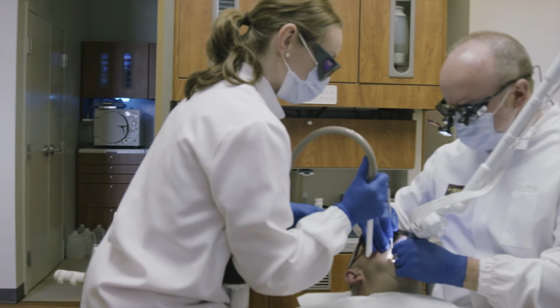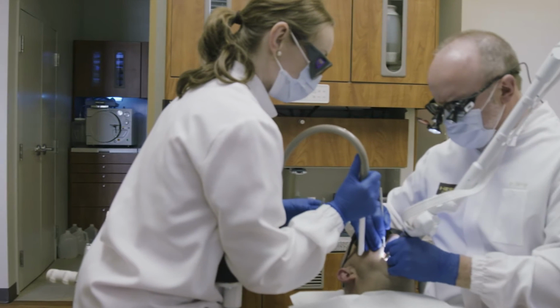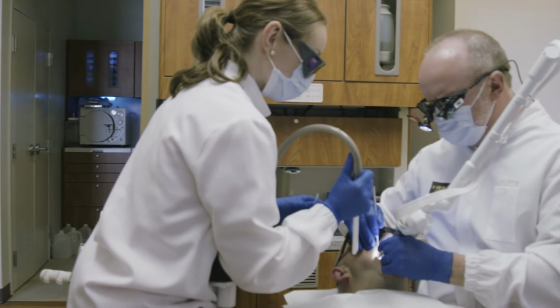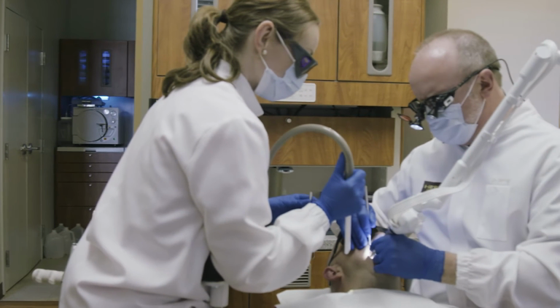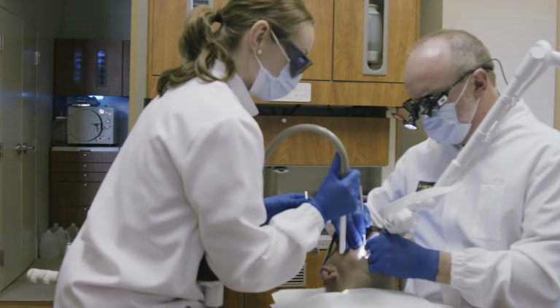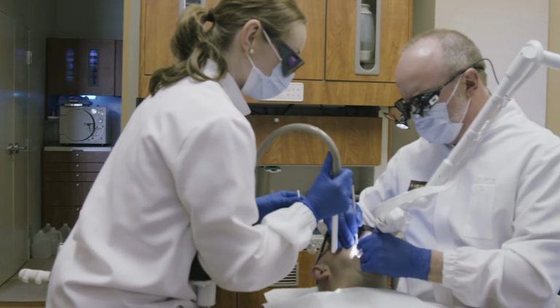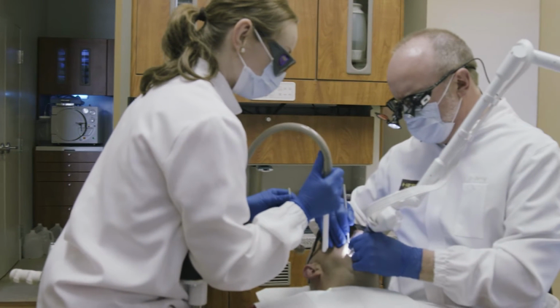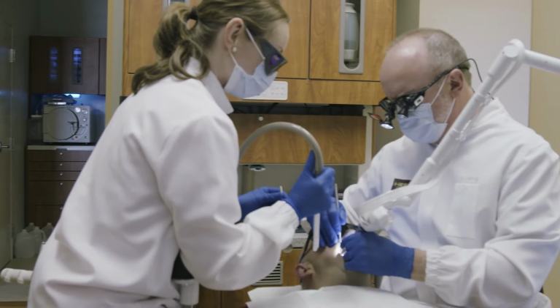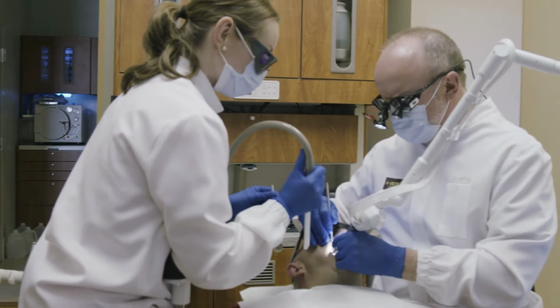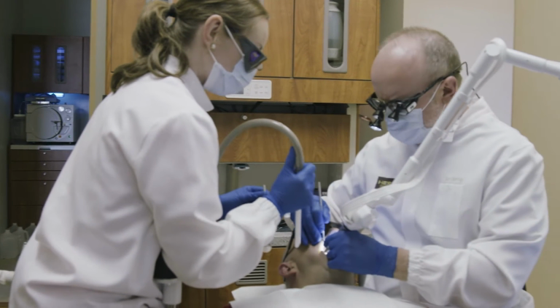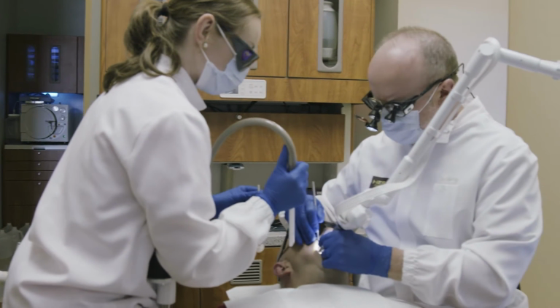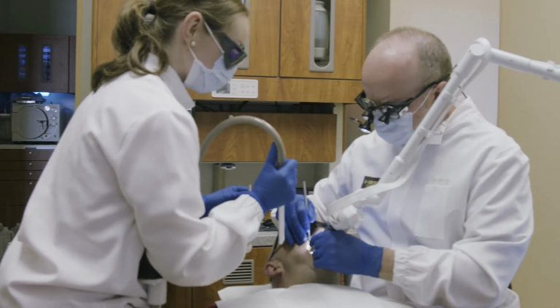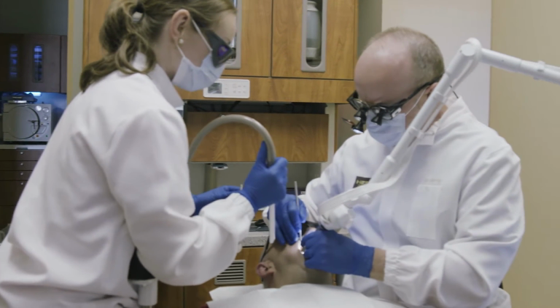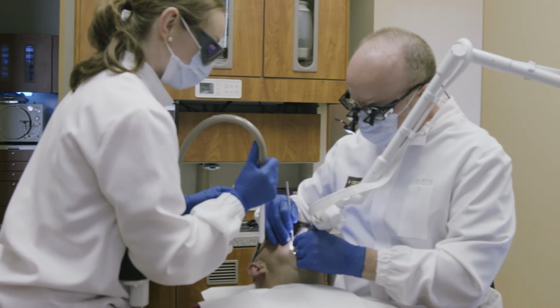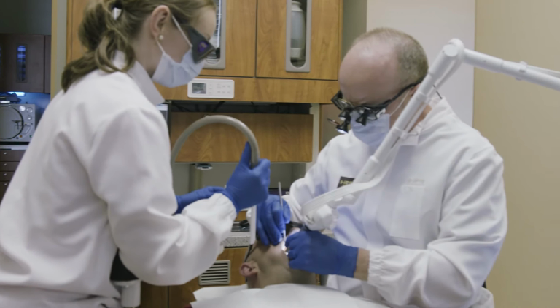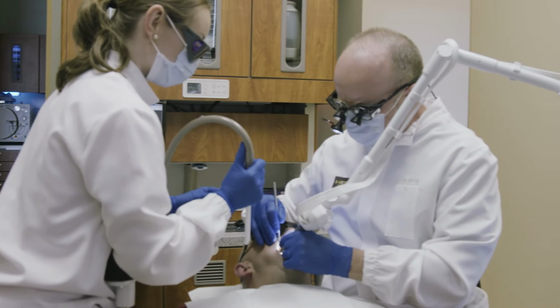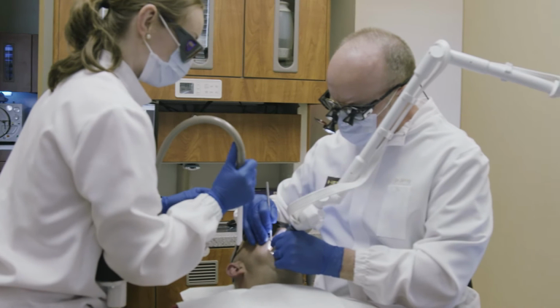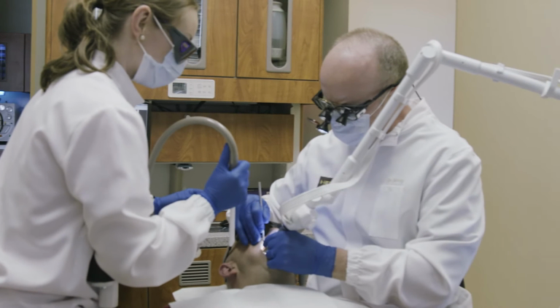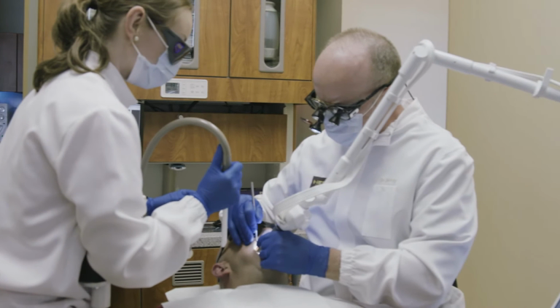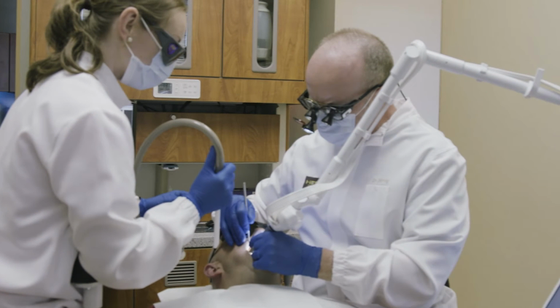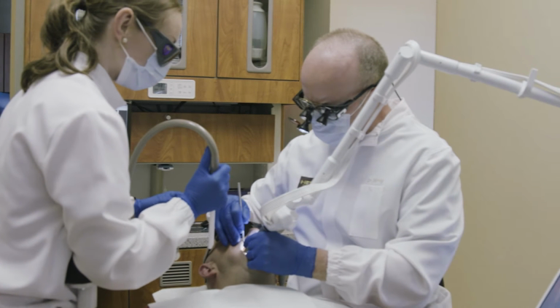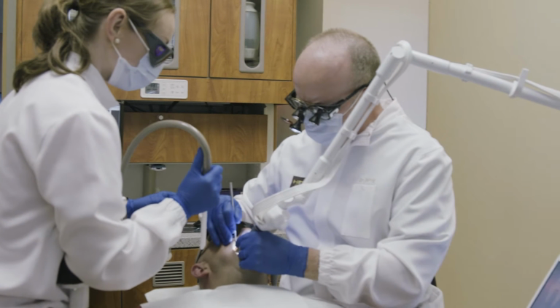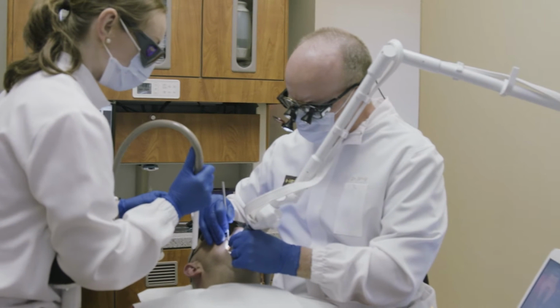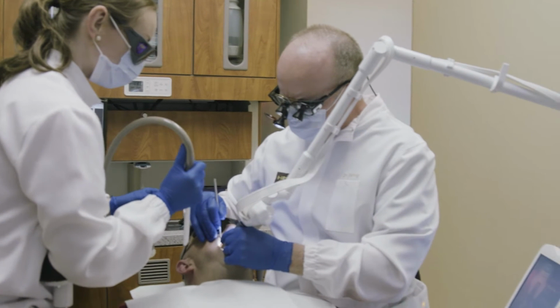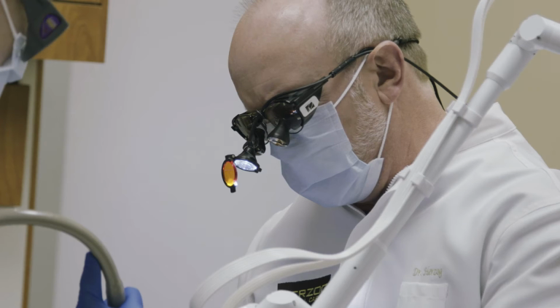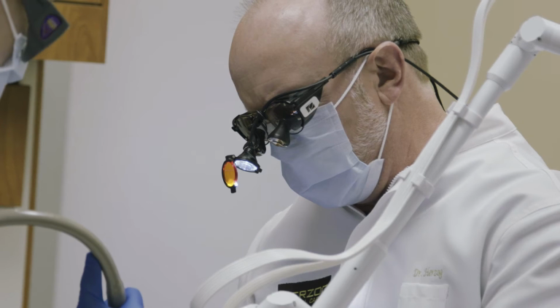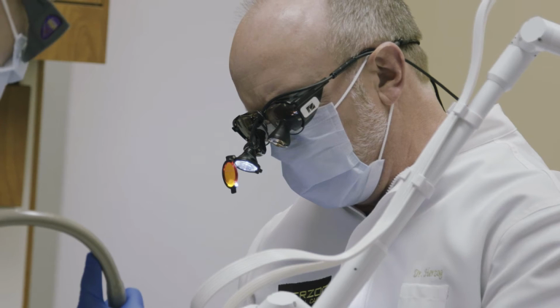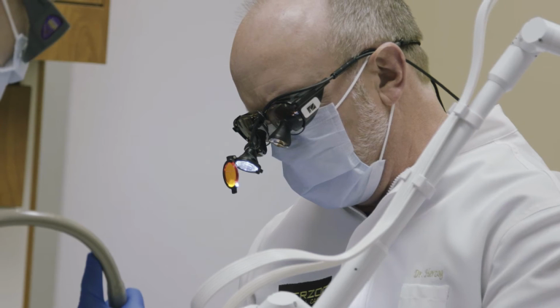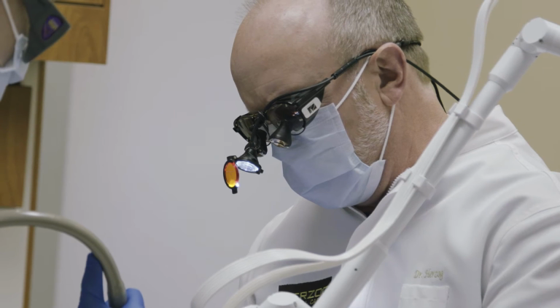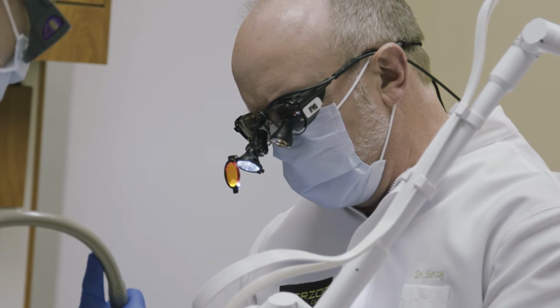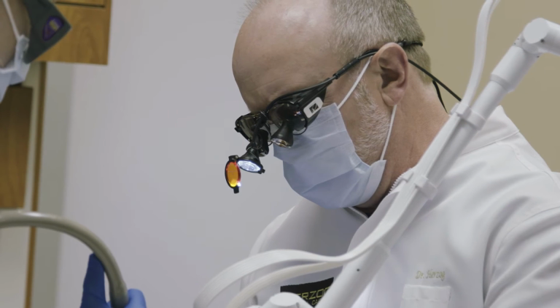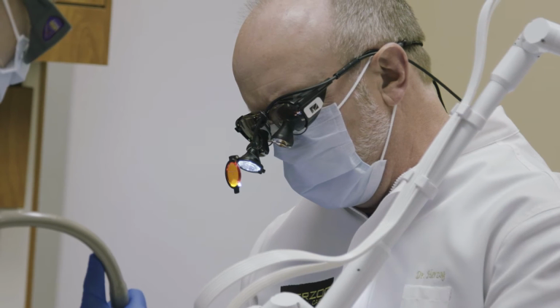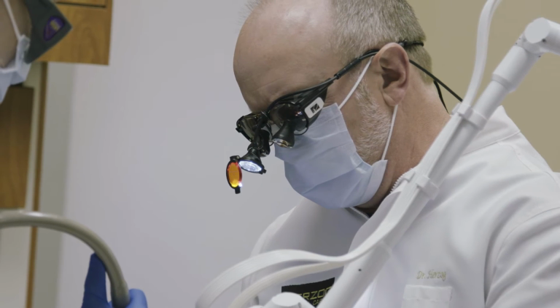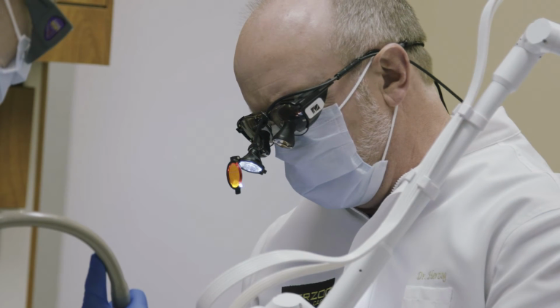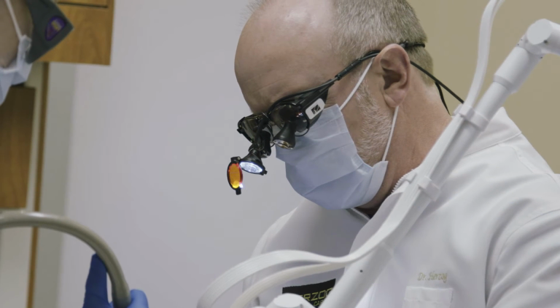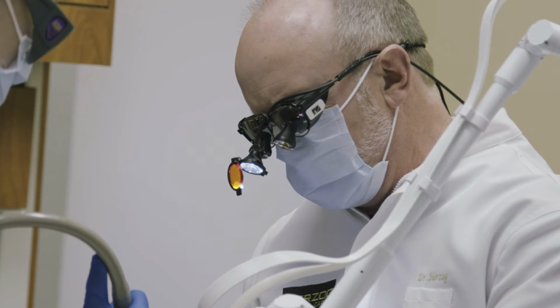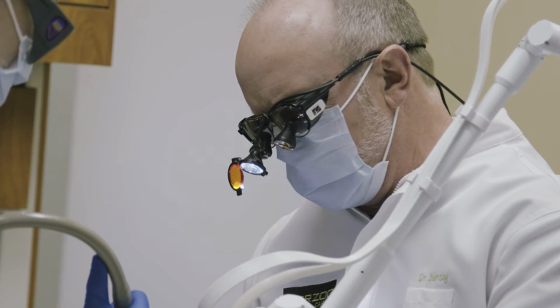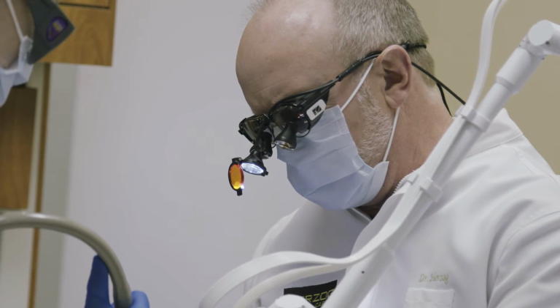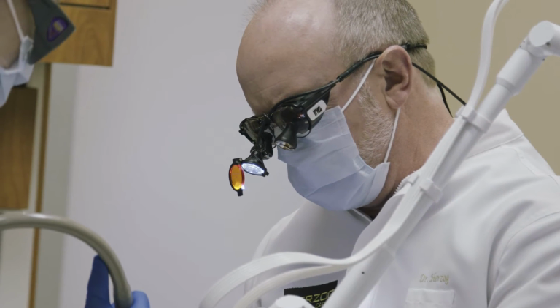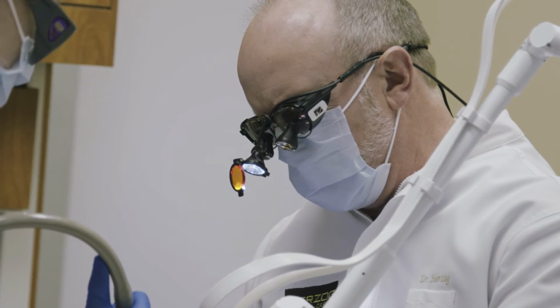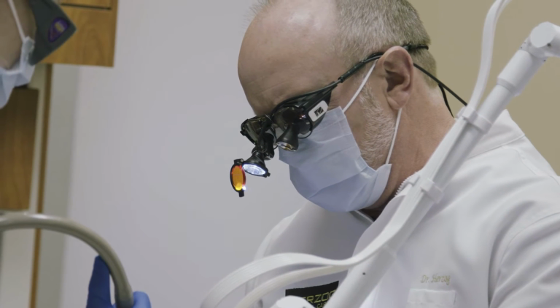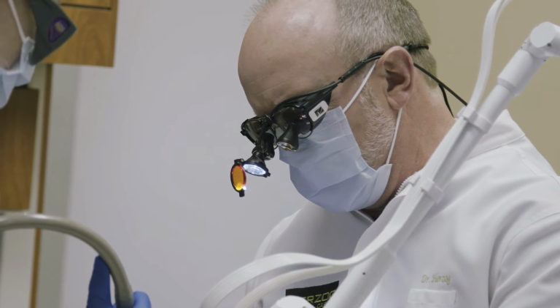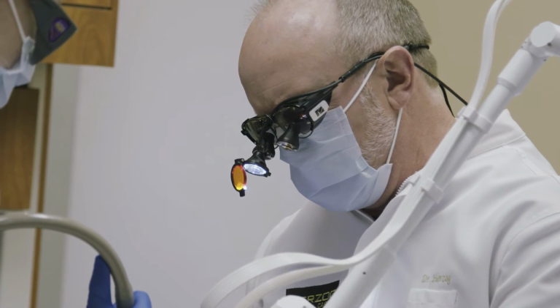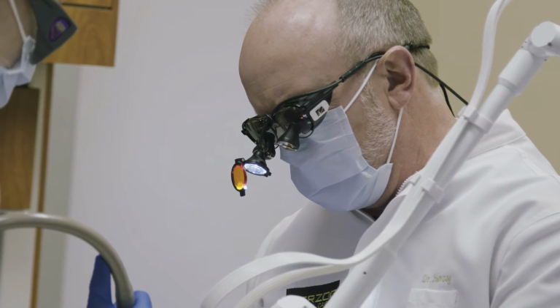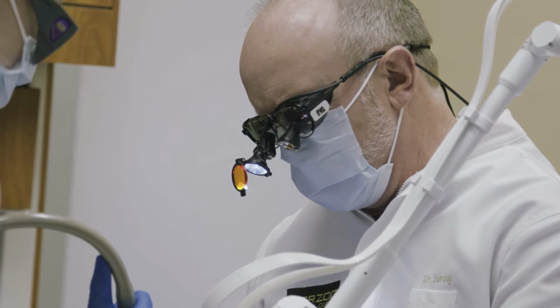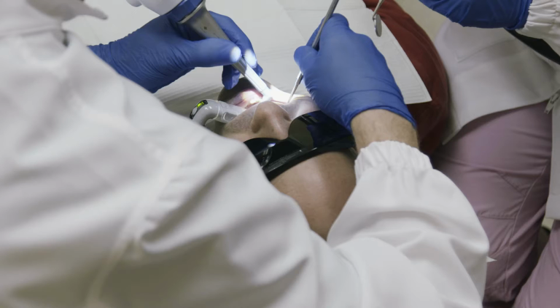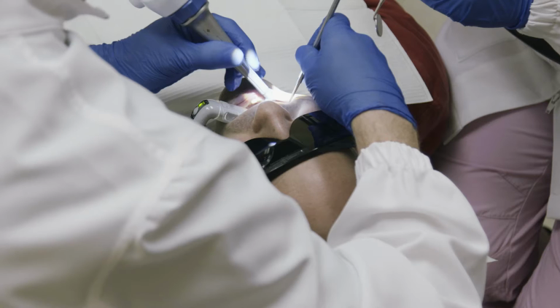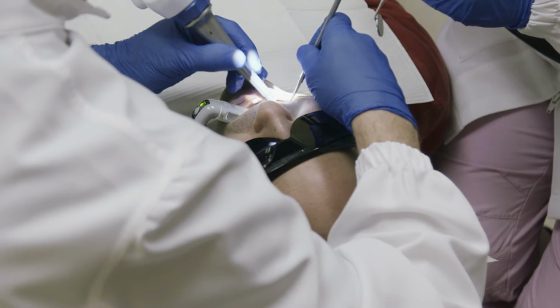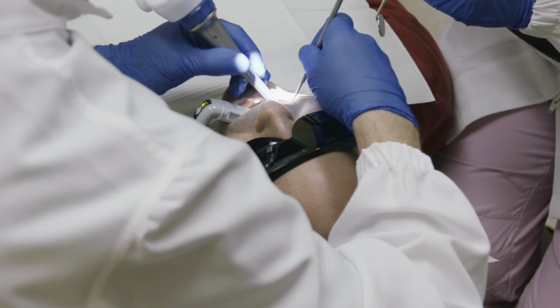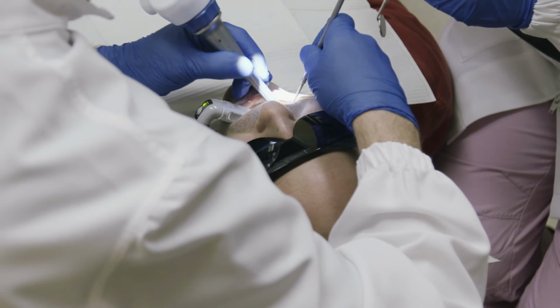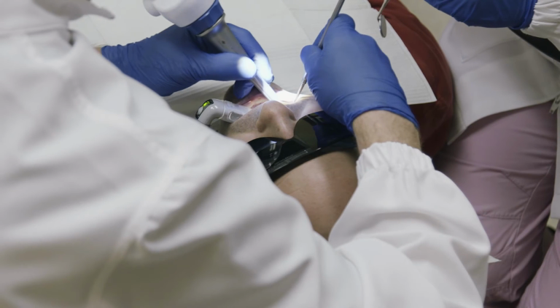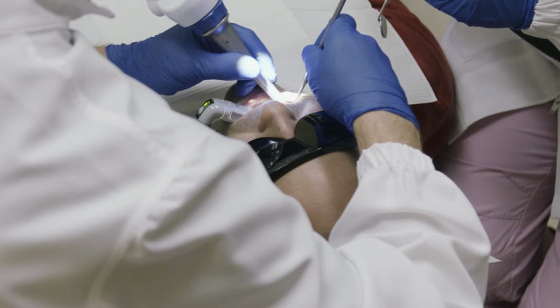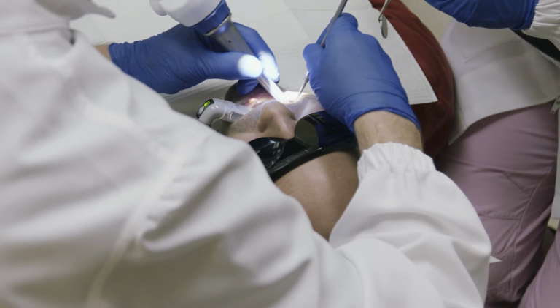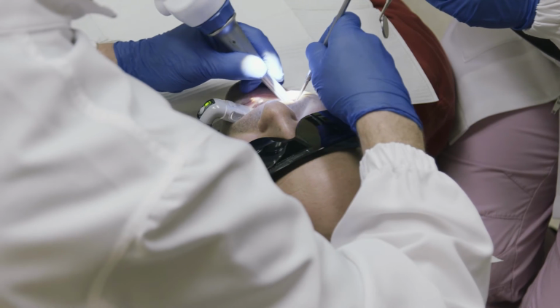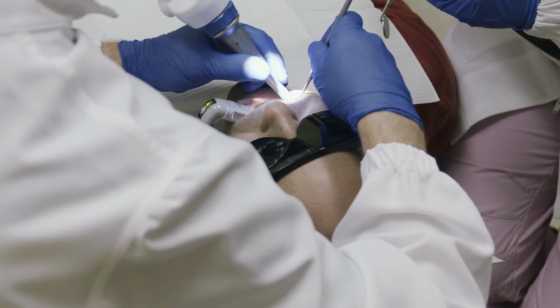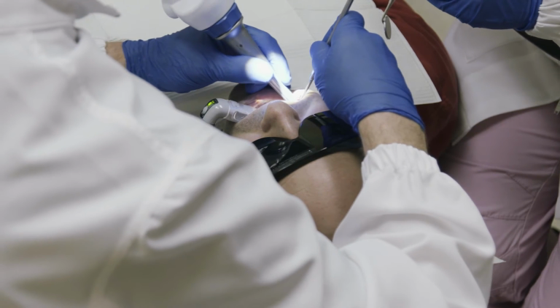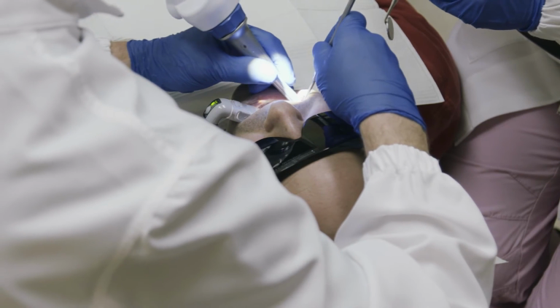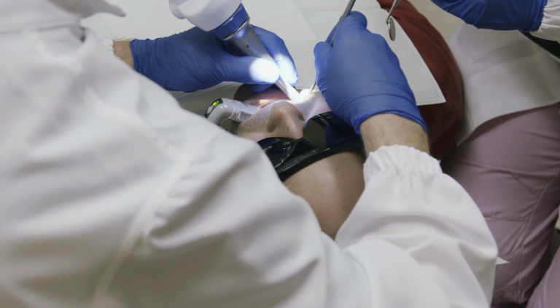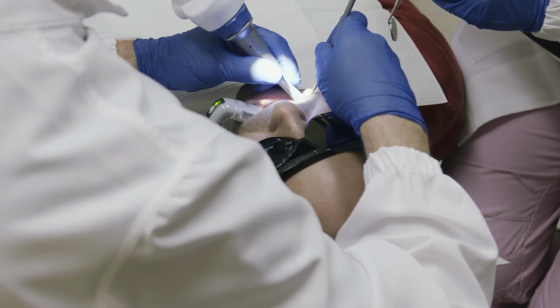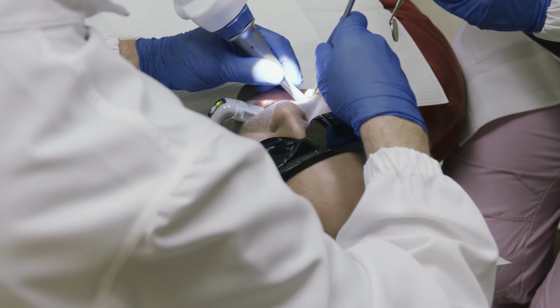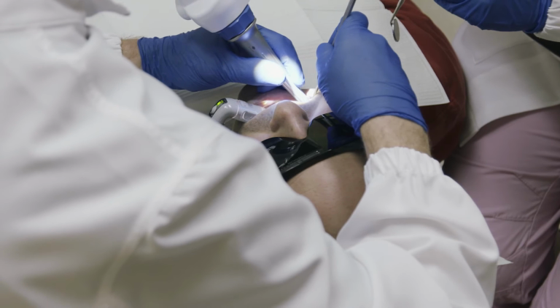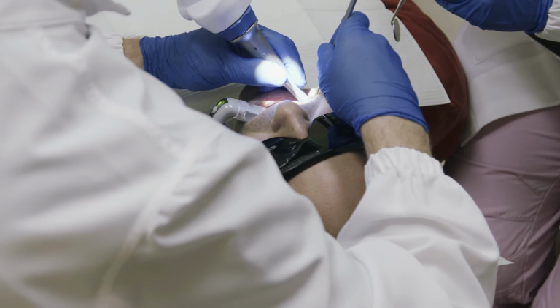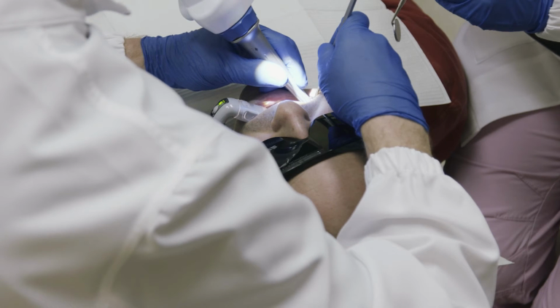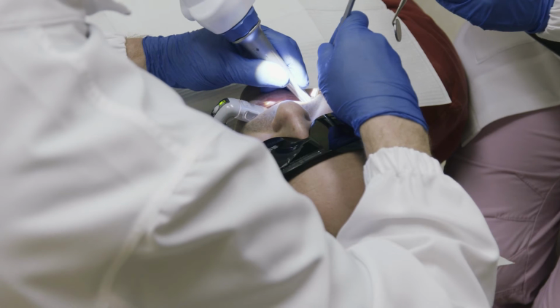I like Solea because it makes my day easier. It really does. It makes my procedures easier. It gives me another tool, it gives me options.